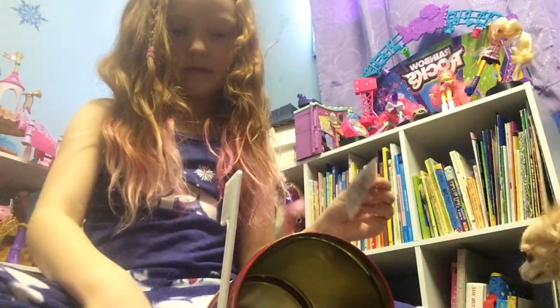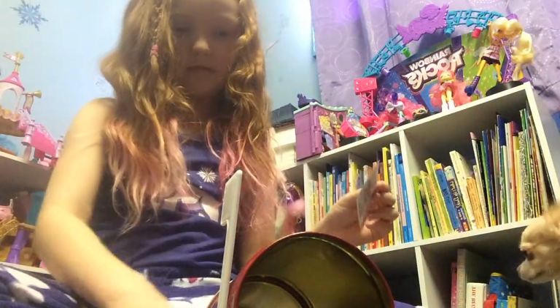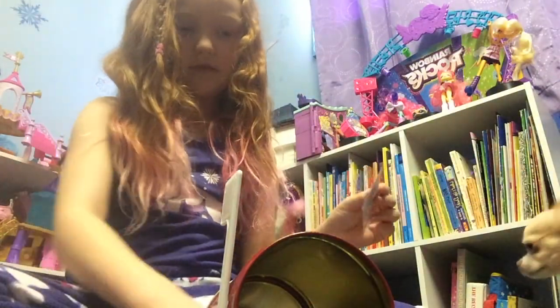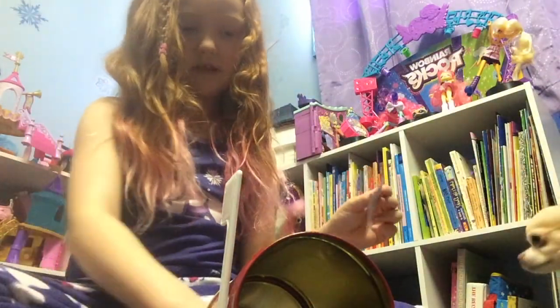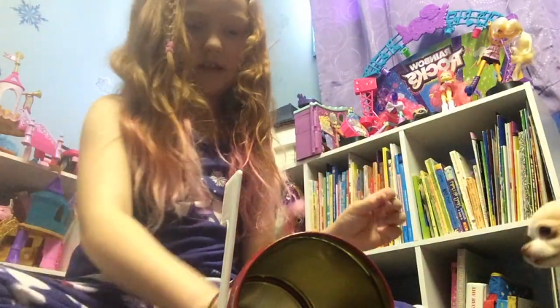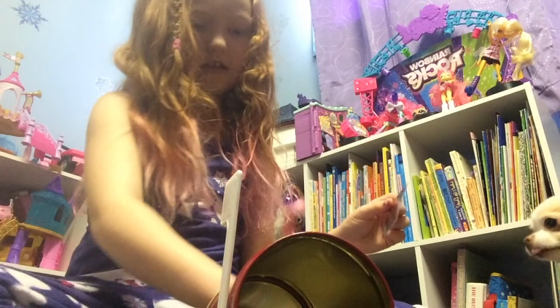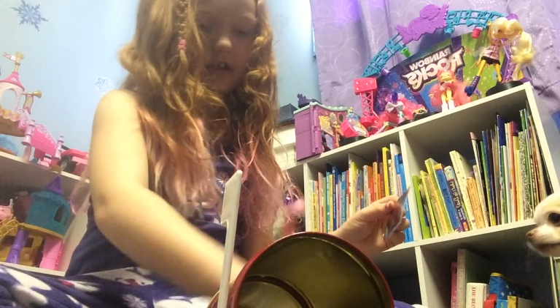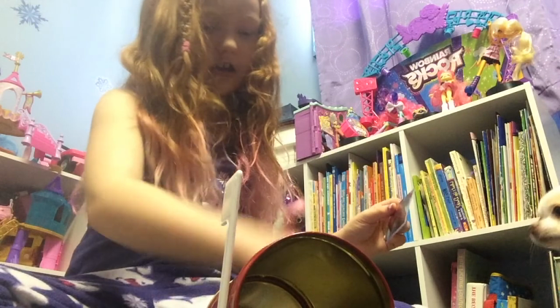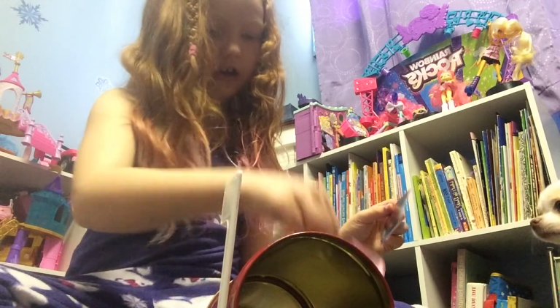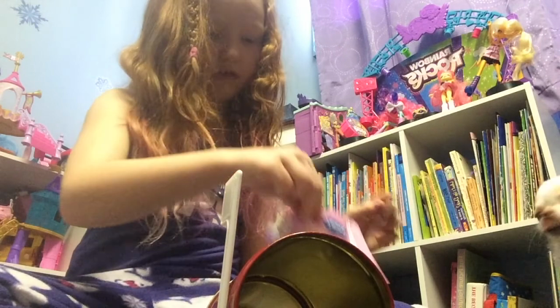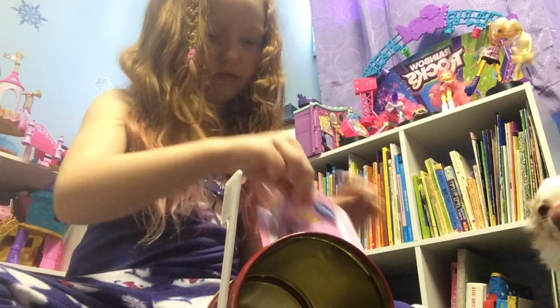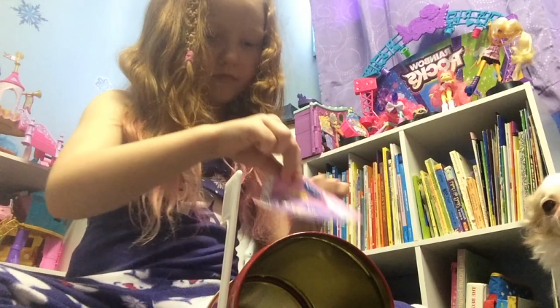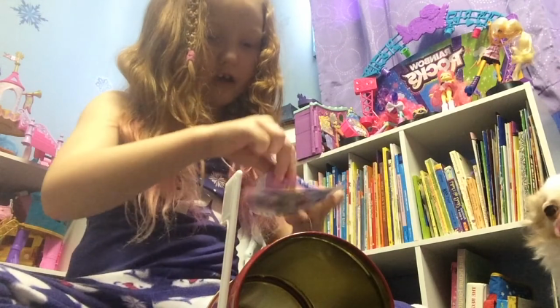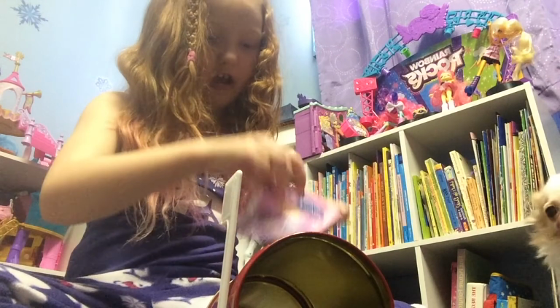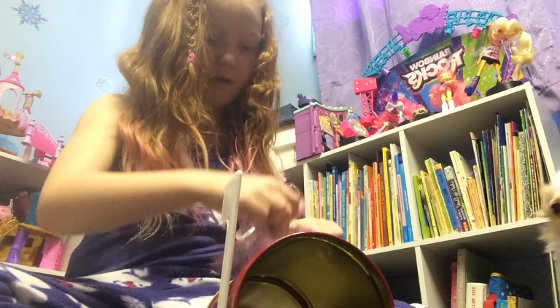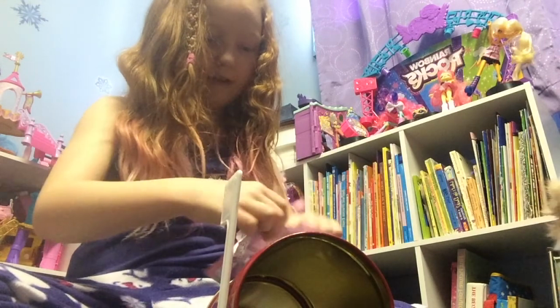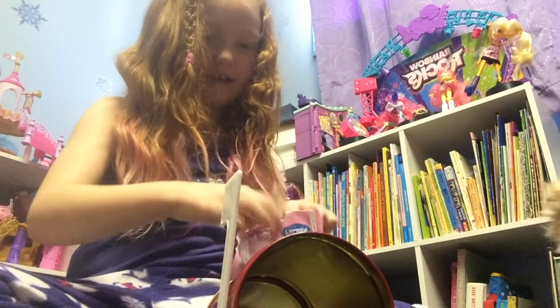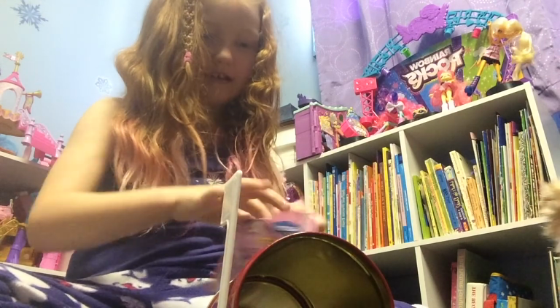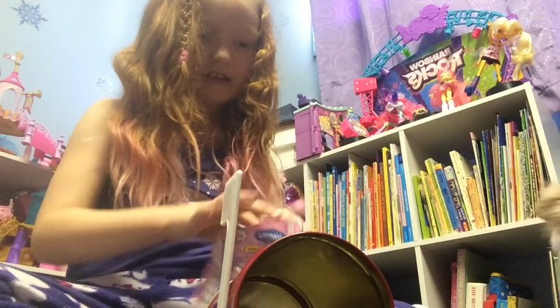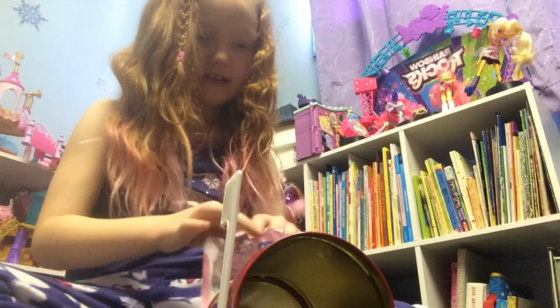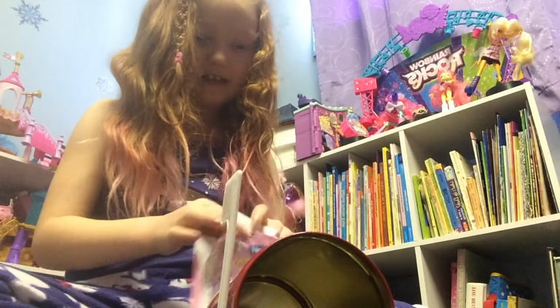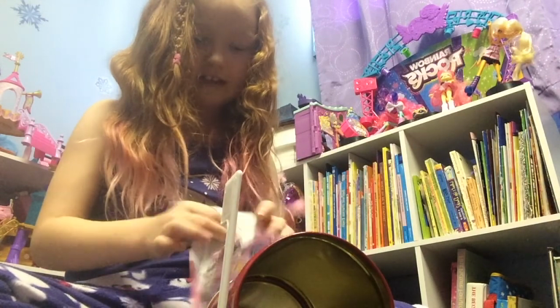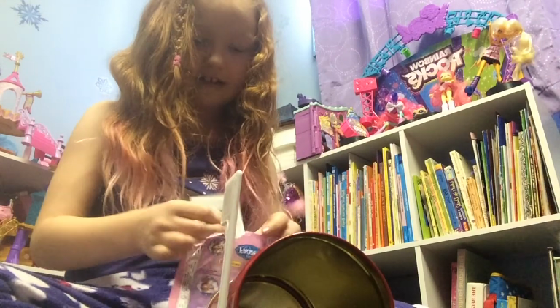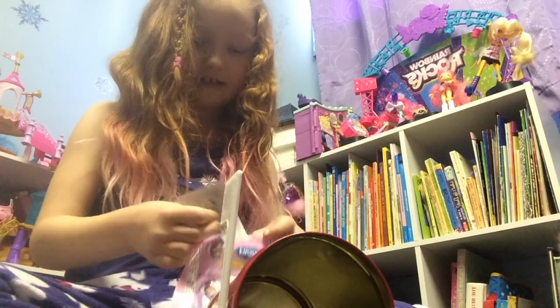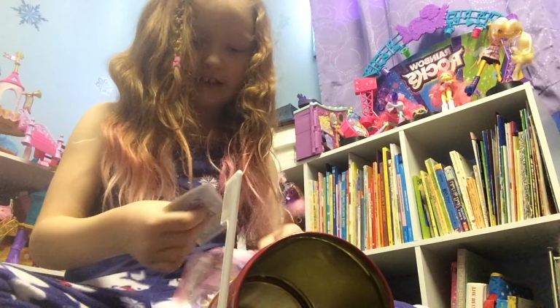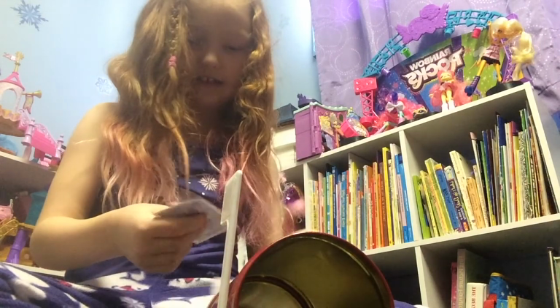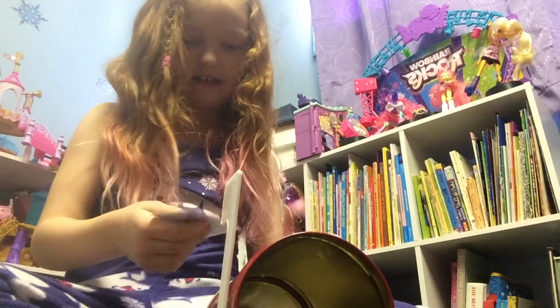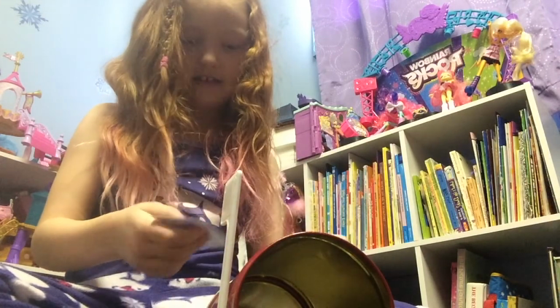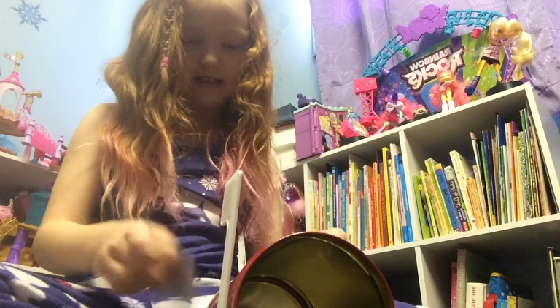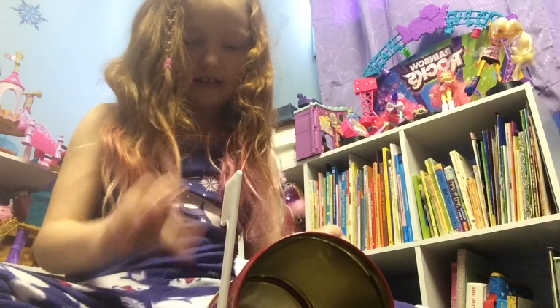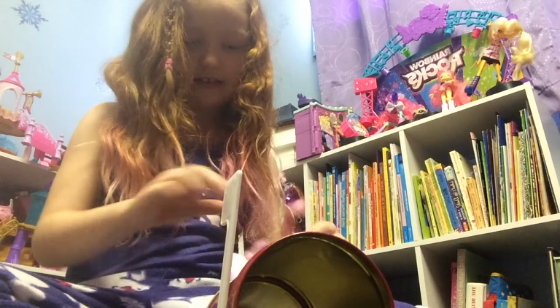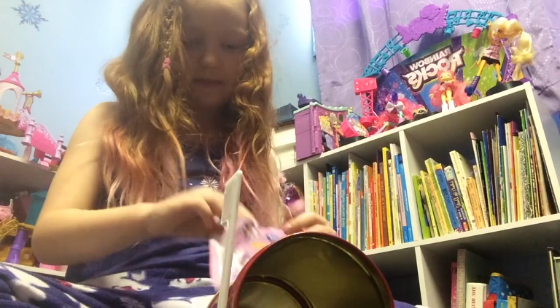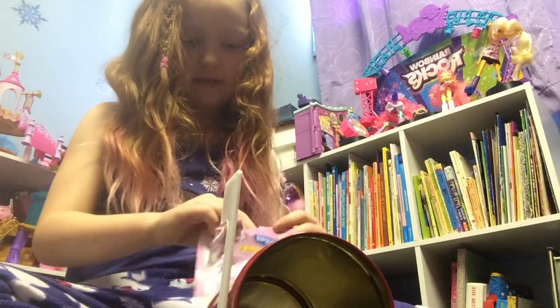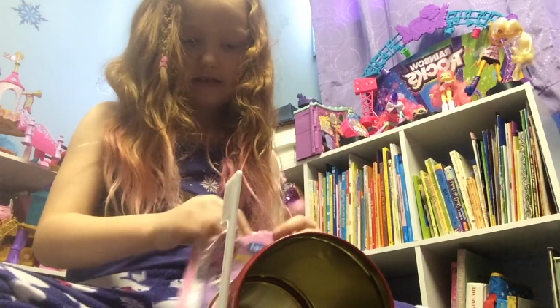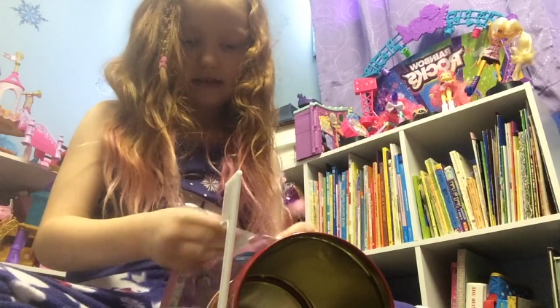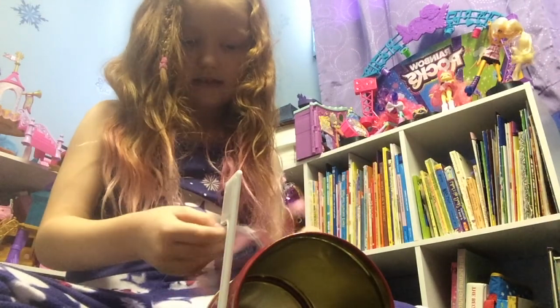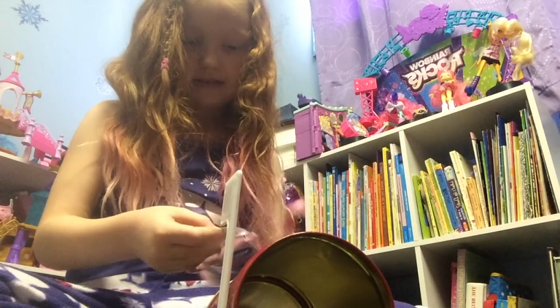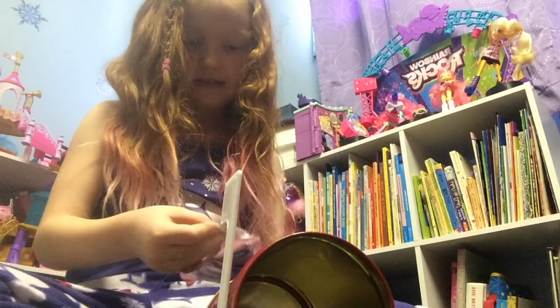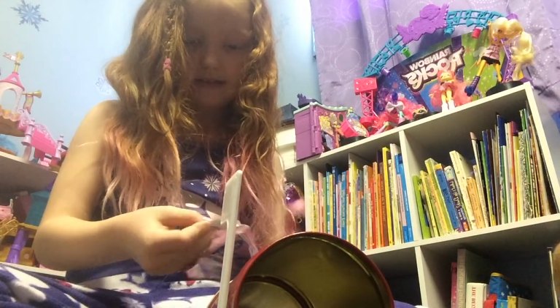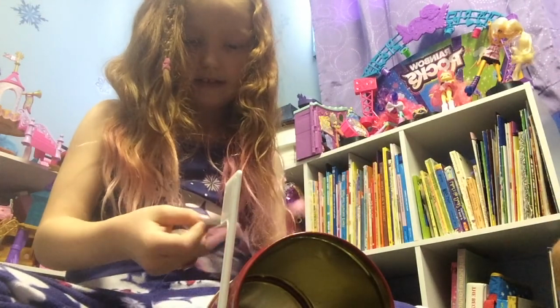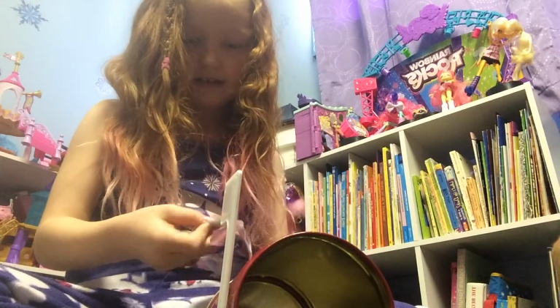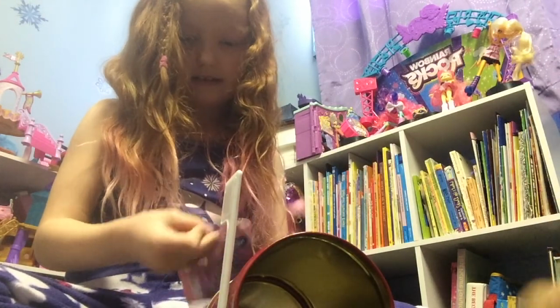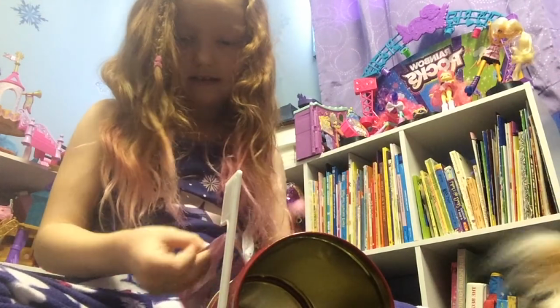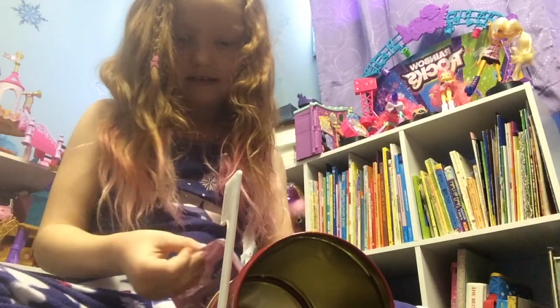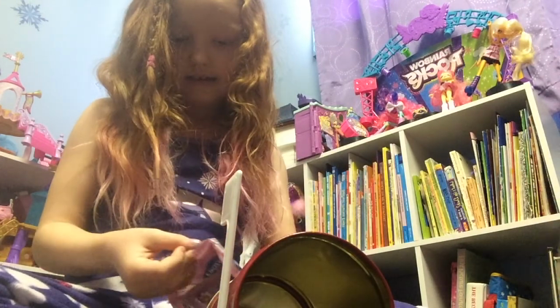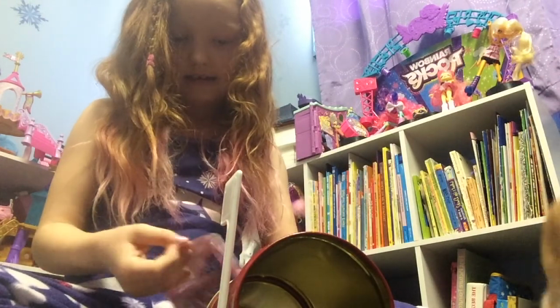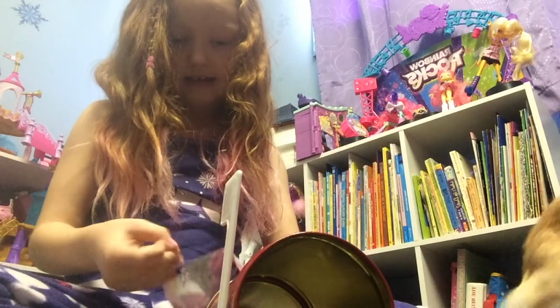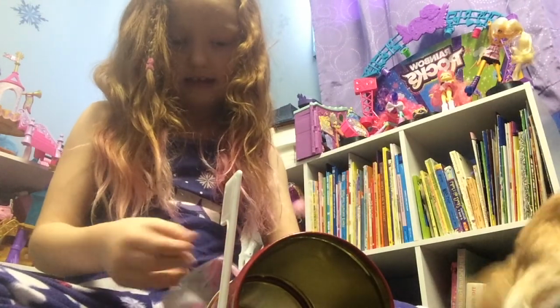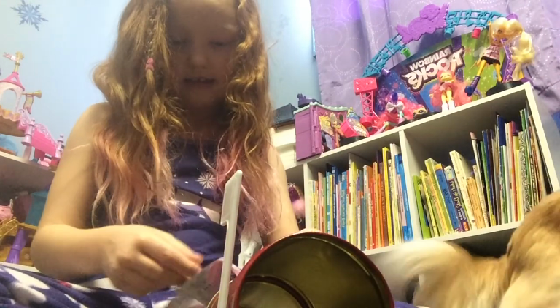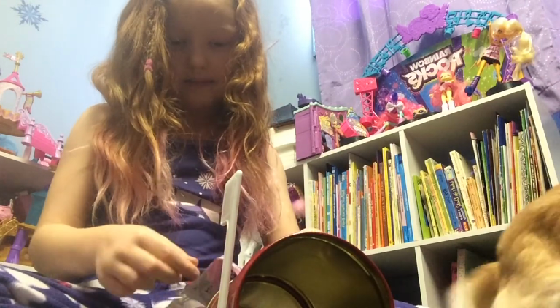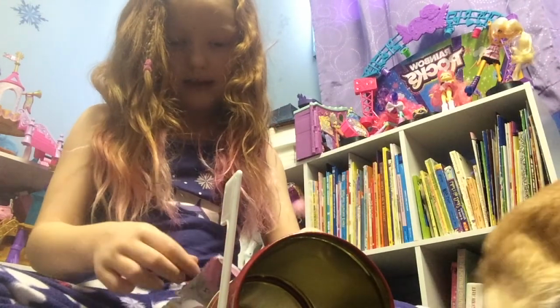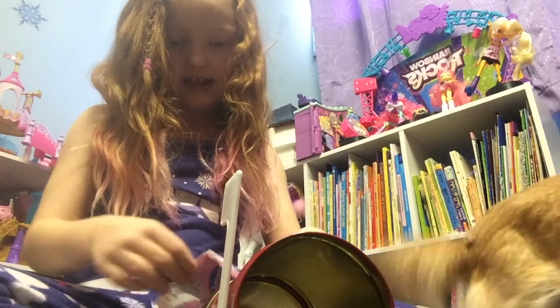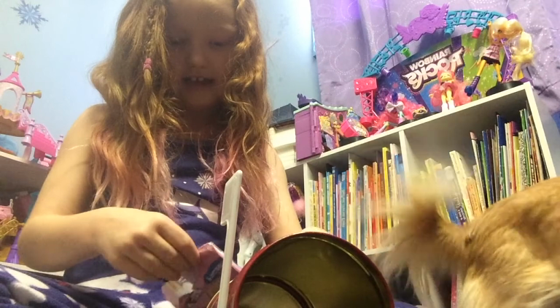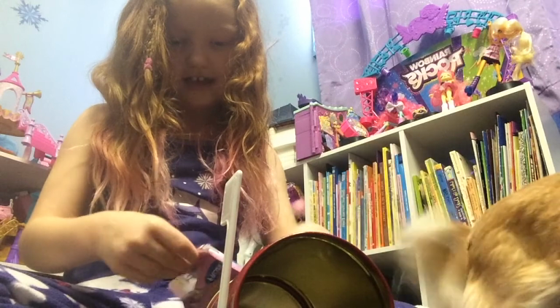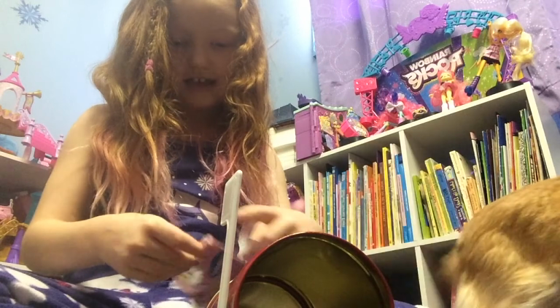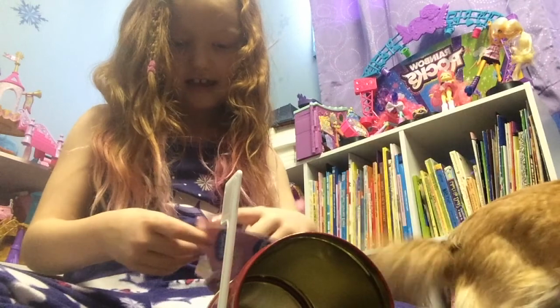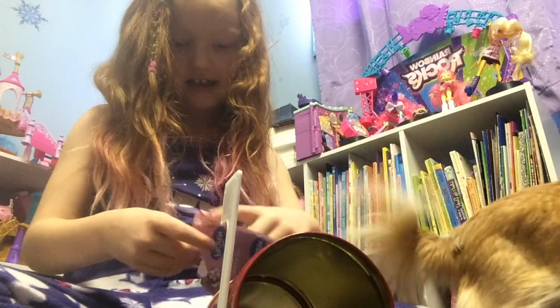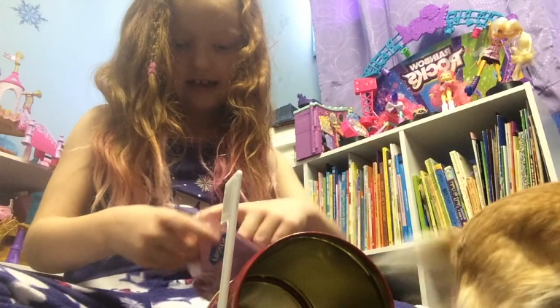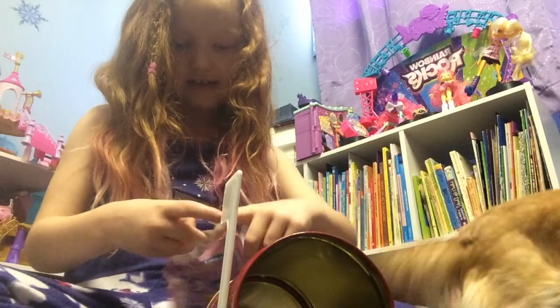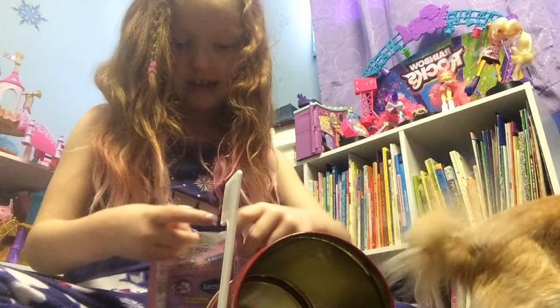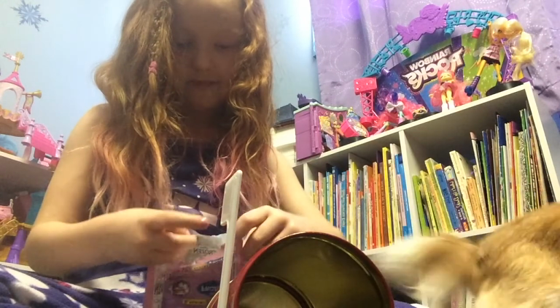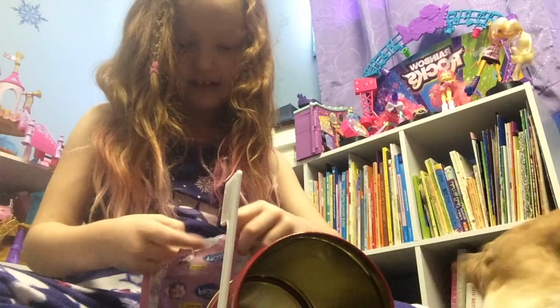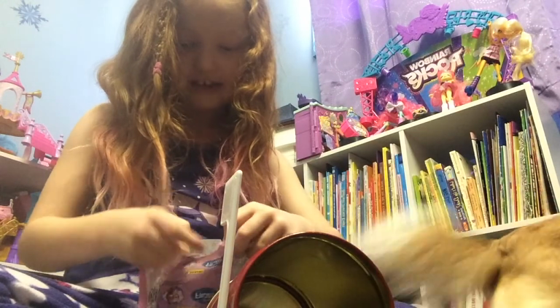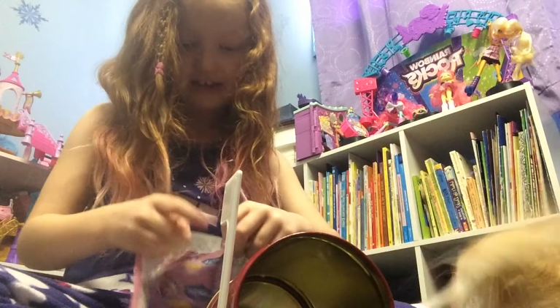Where did the glare go? Oh right, the glare got sucked into the bag. That's funny!